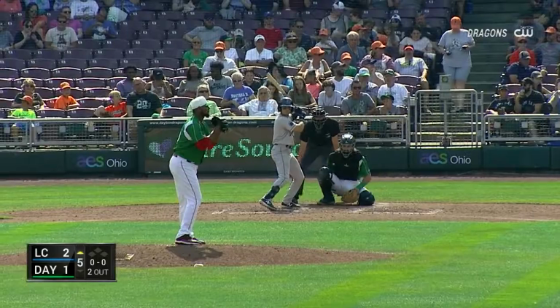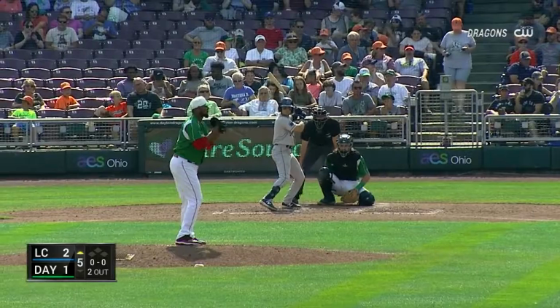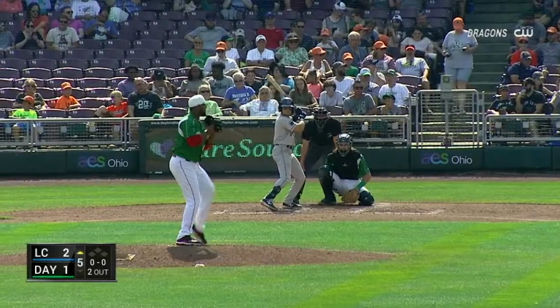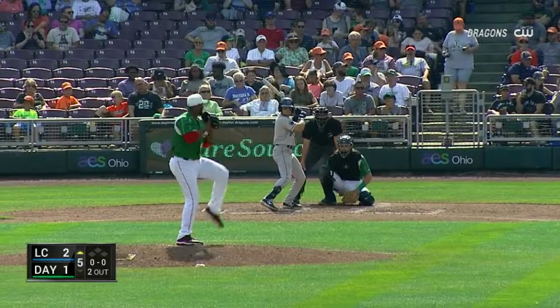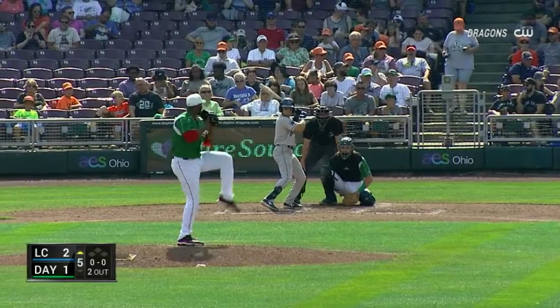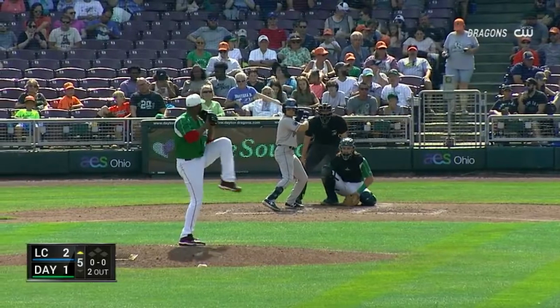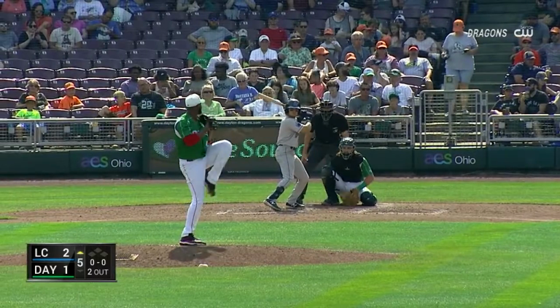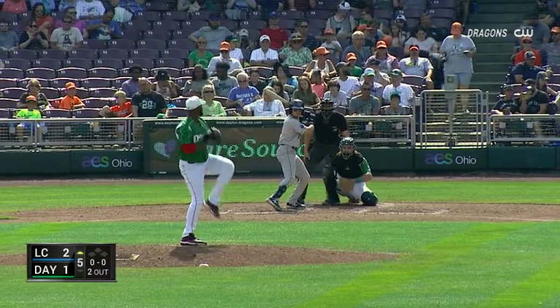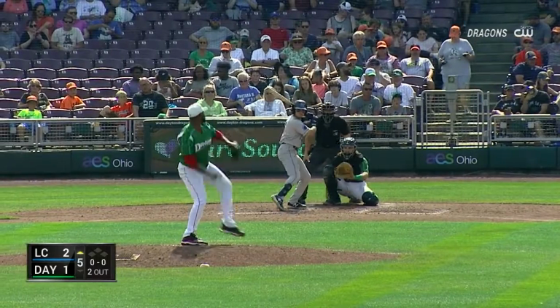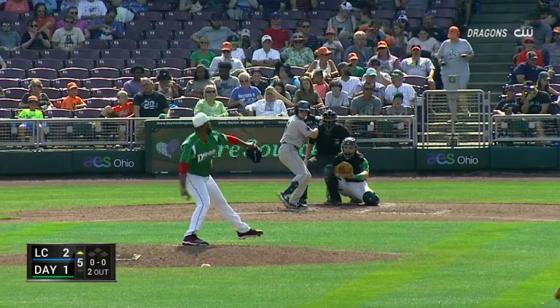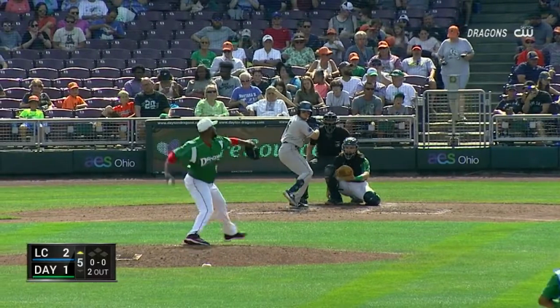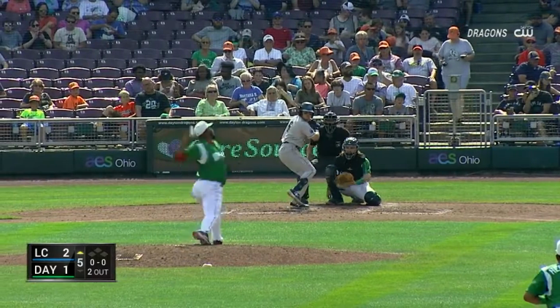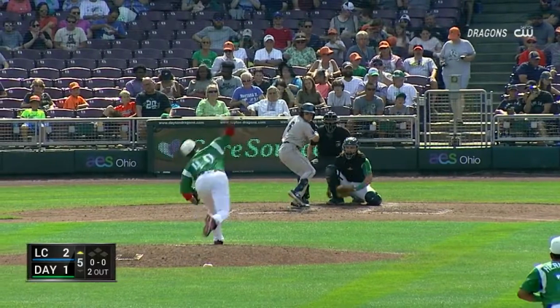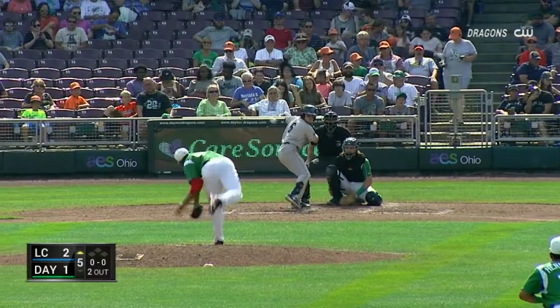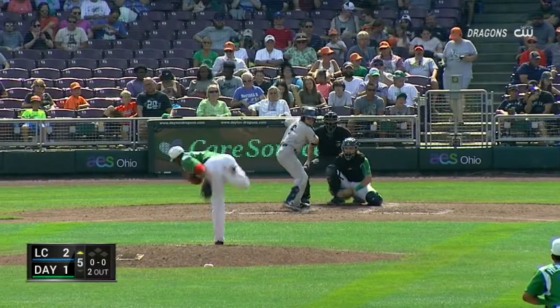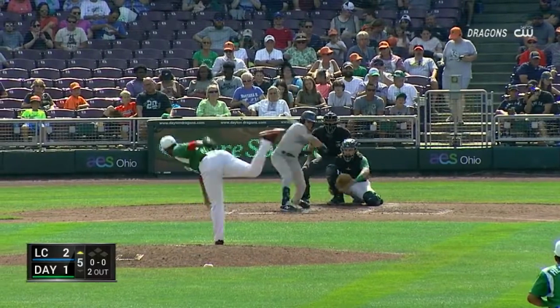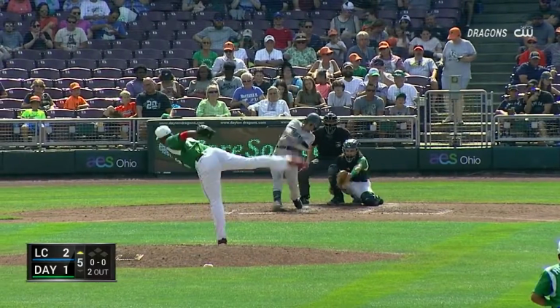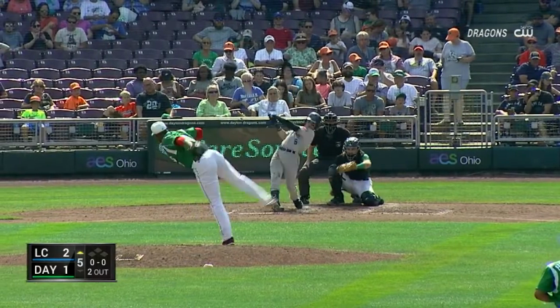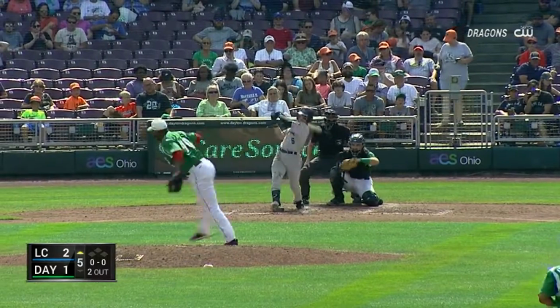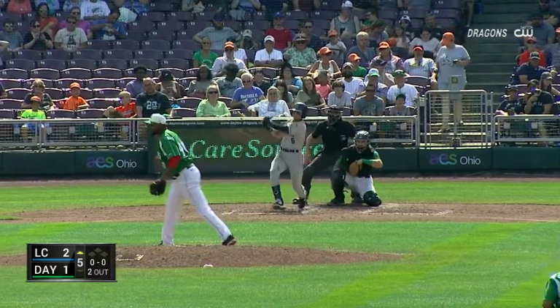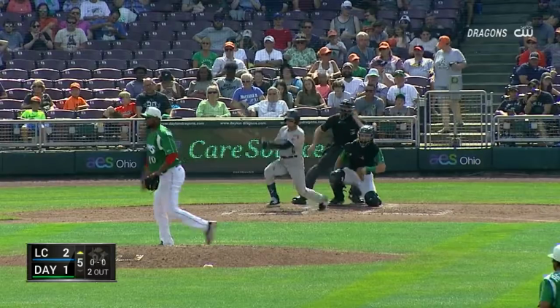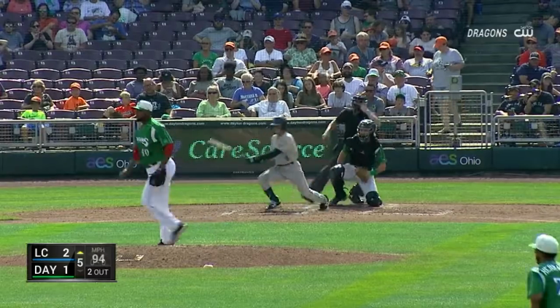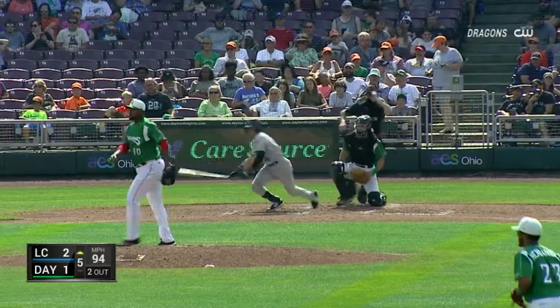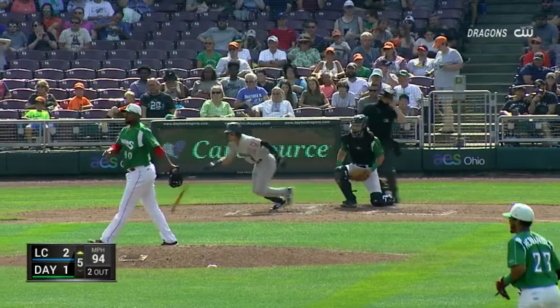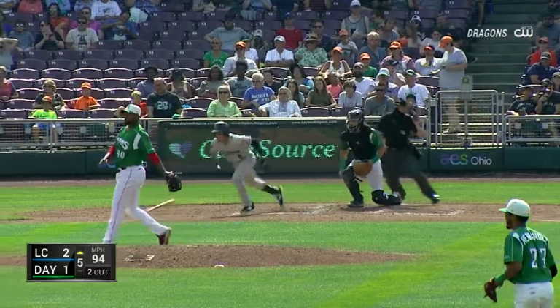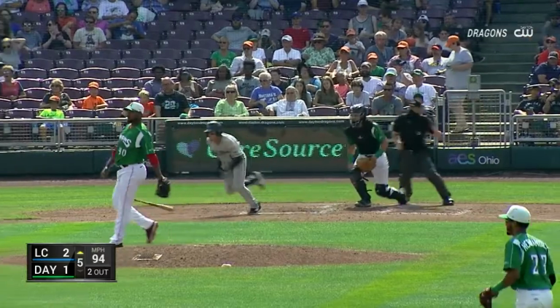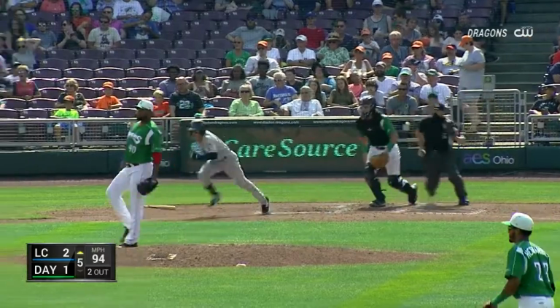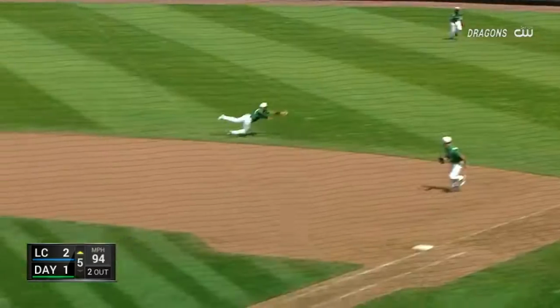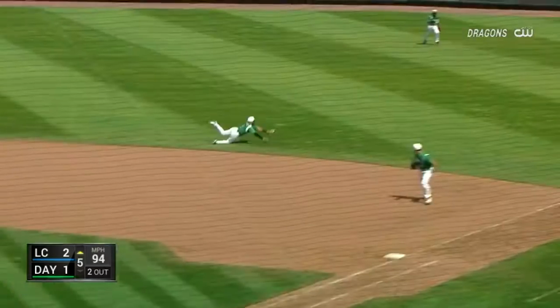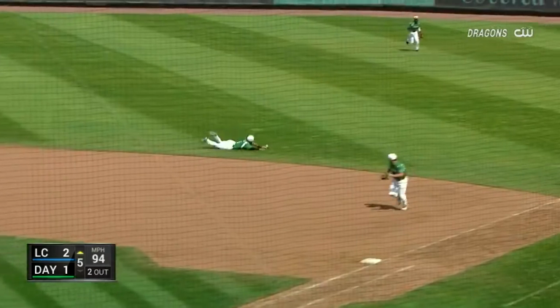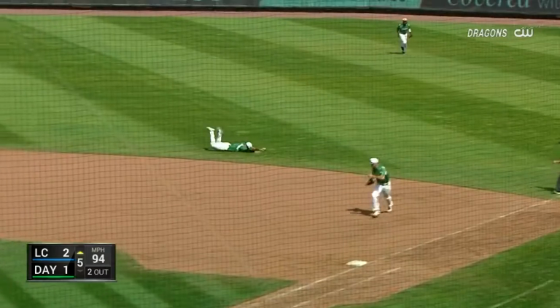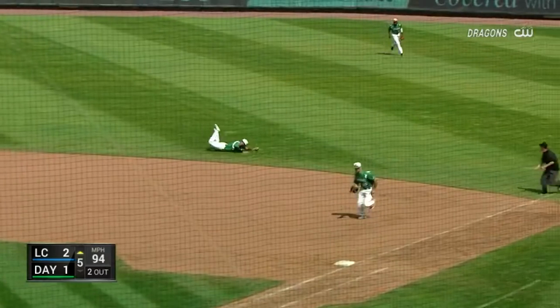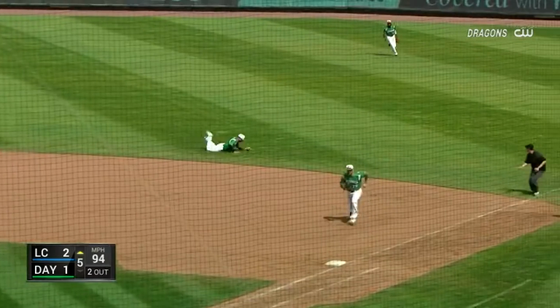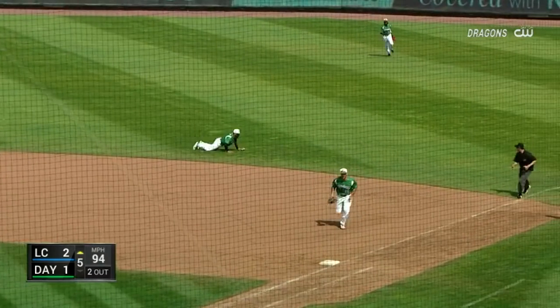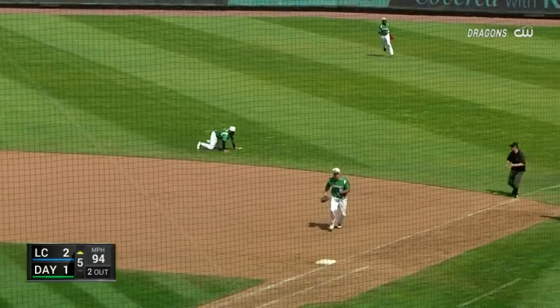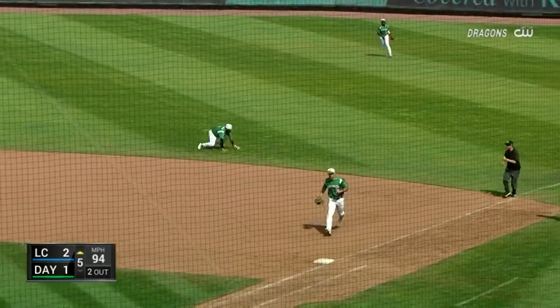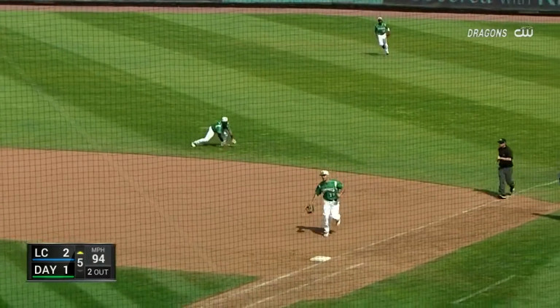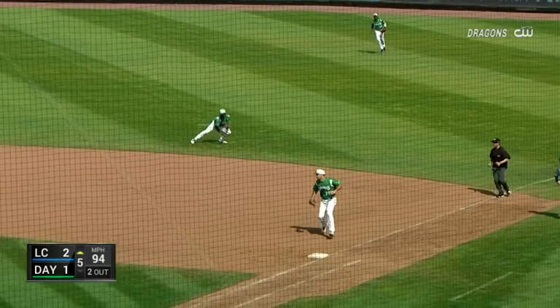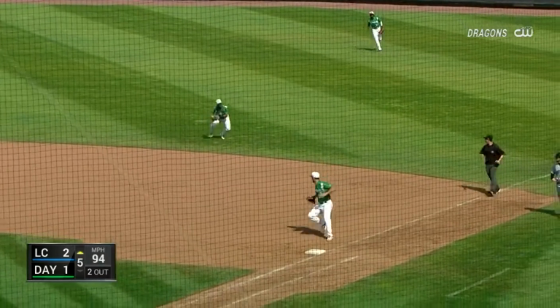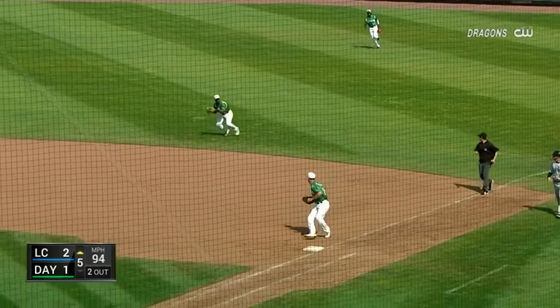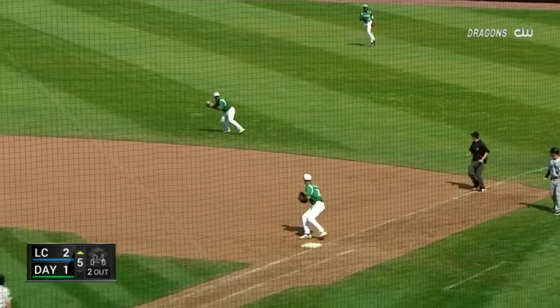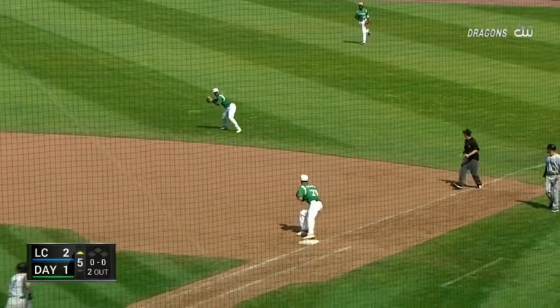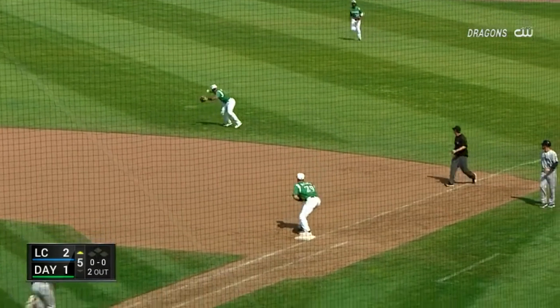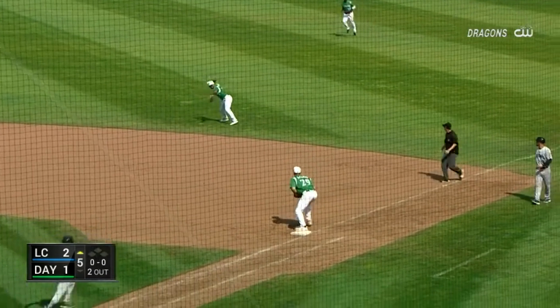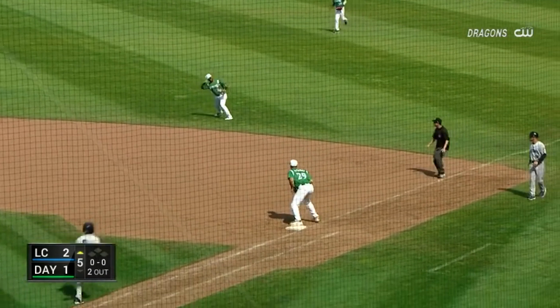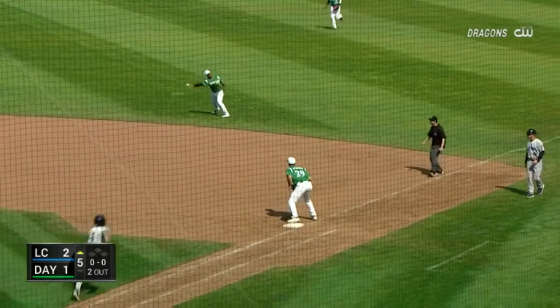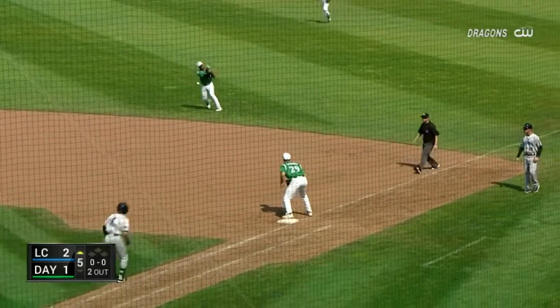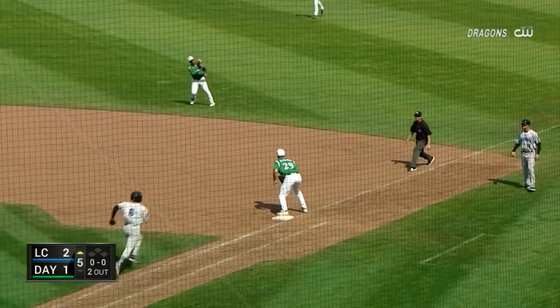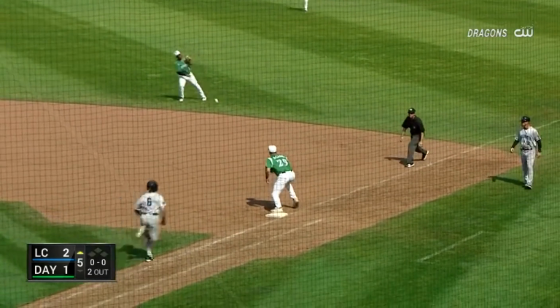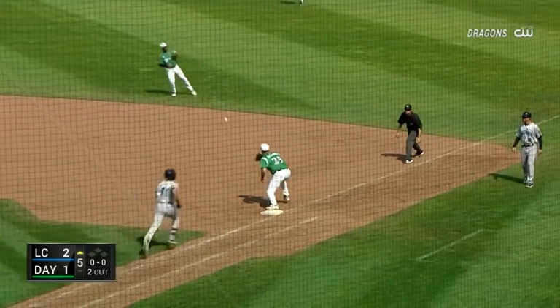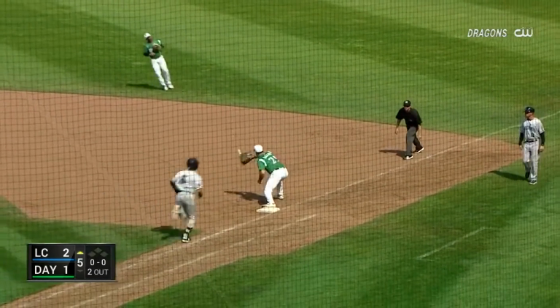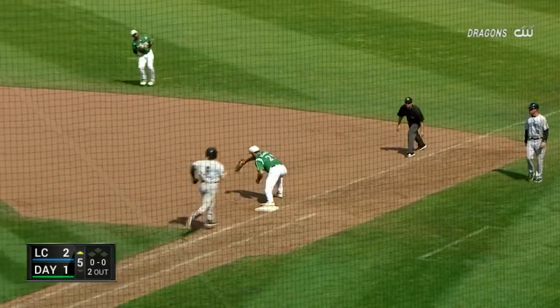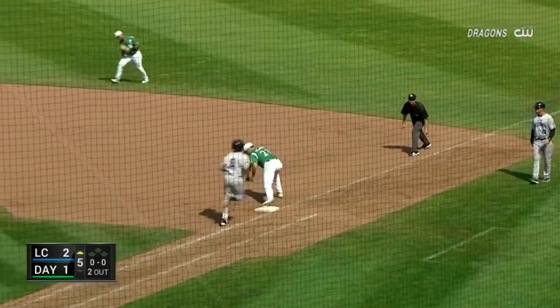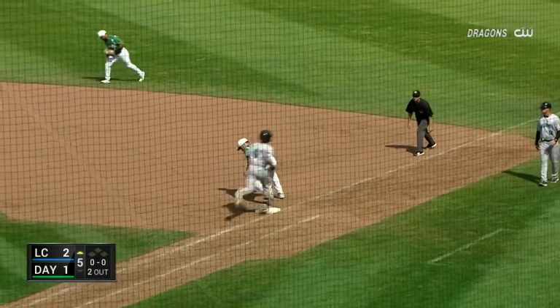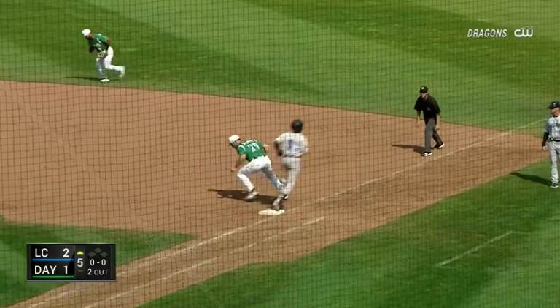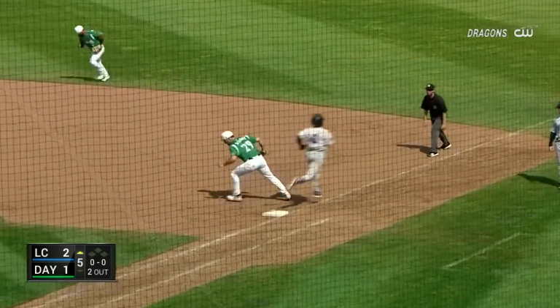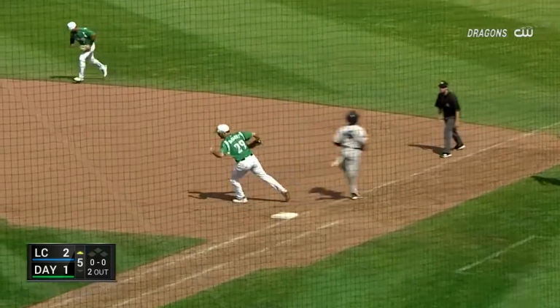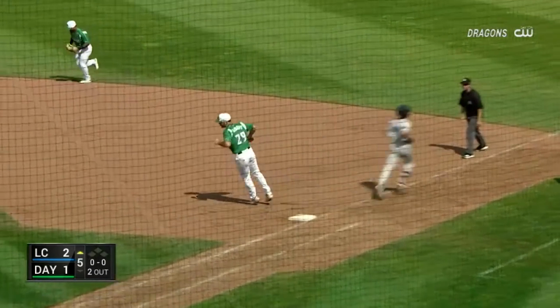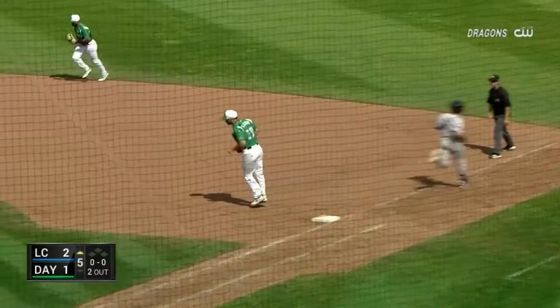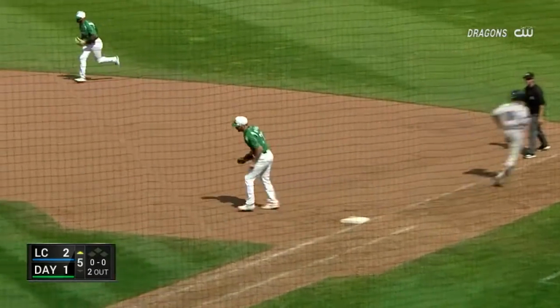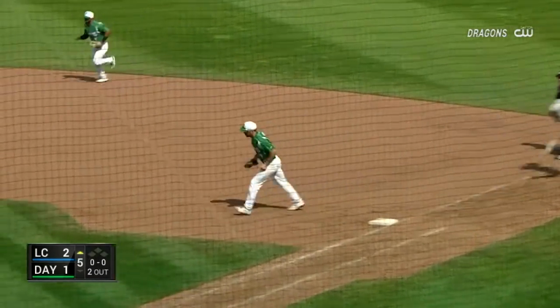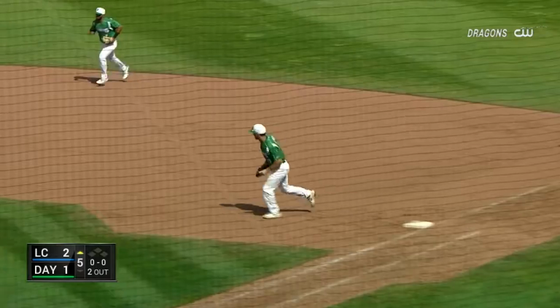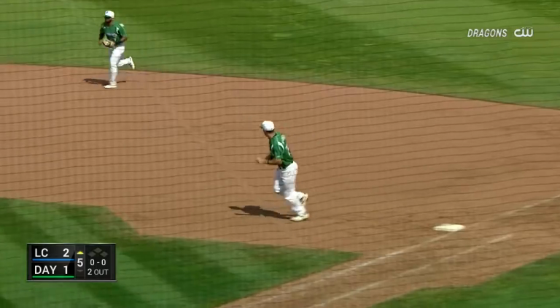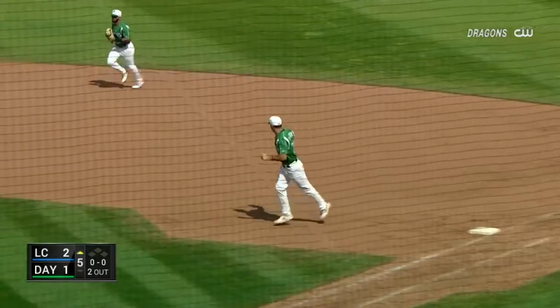Former Dragon Sal Romano is now with the Yankees. Here's a smash. Diving play by Herbias. Up, Rose. Got him. Great play.